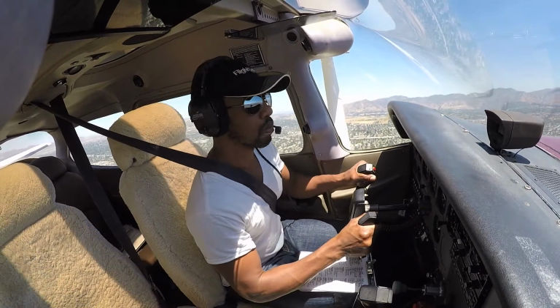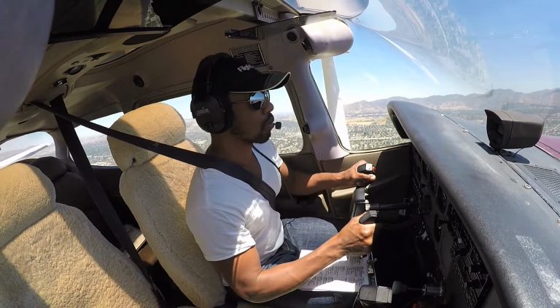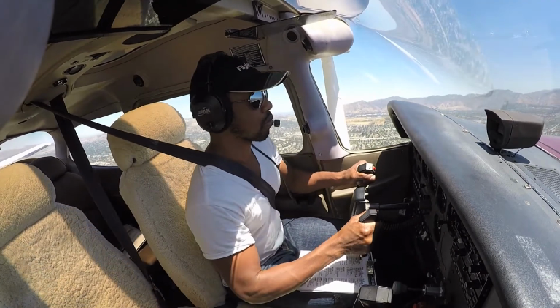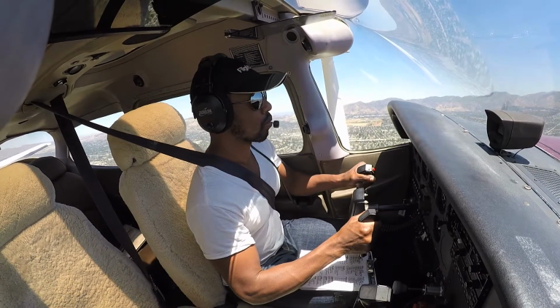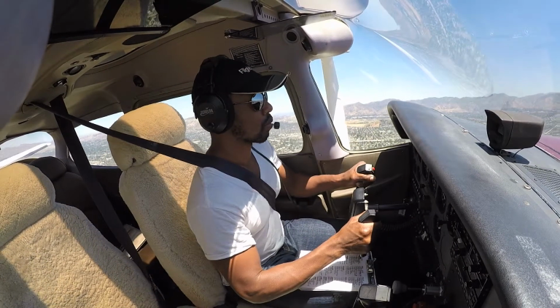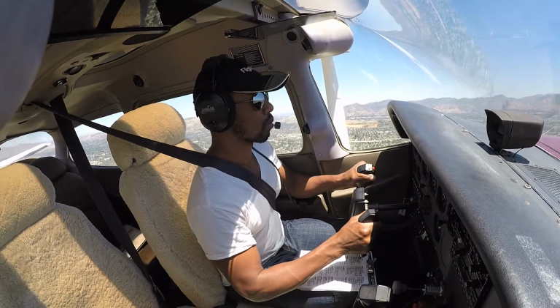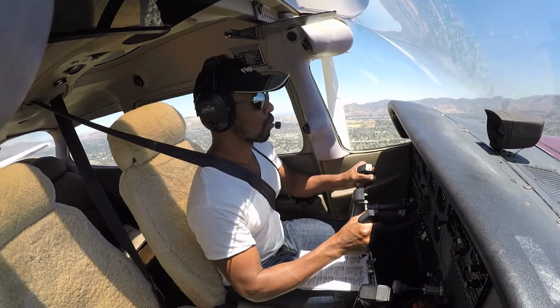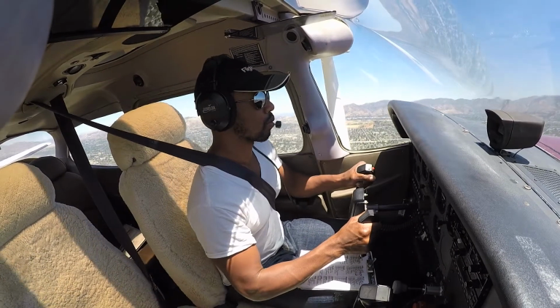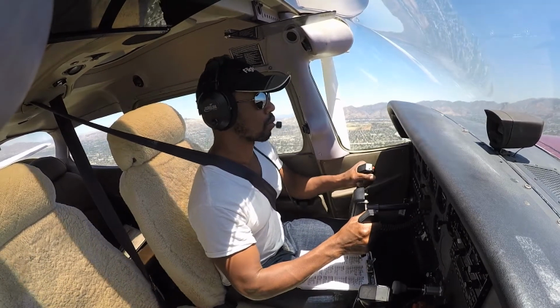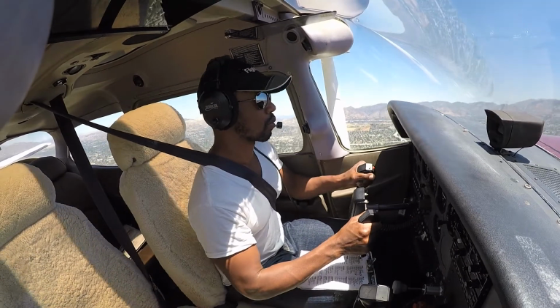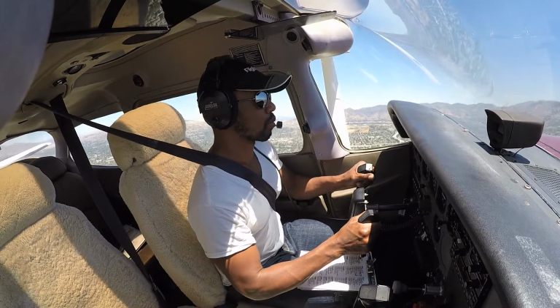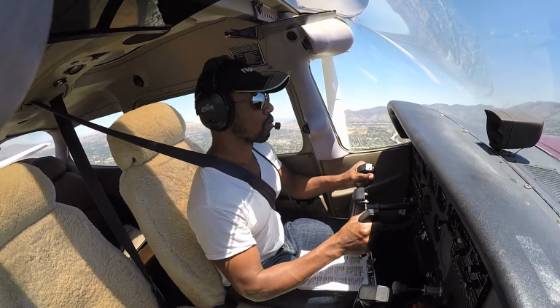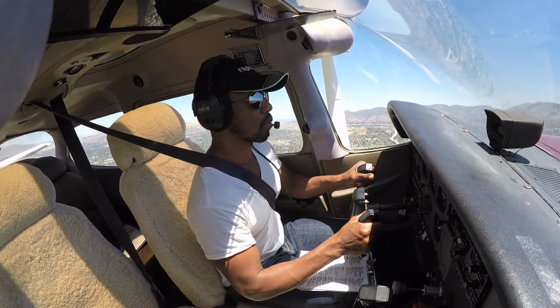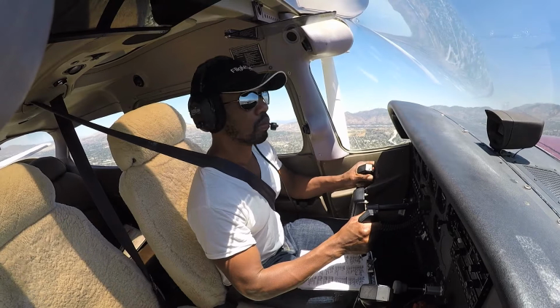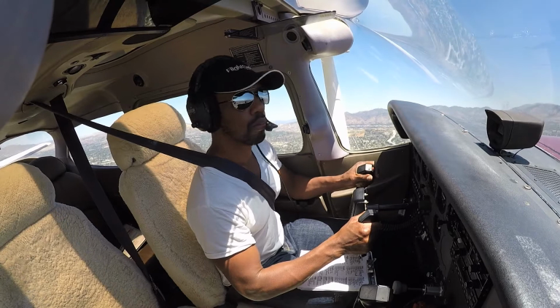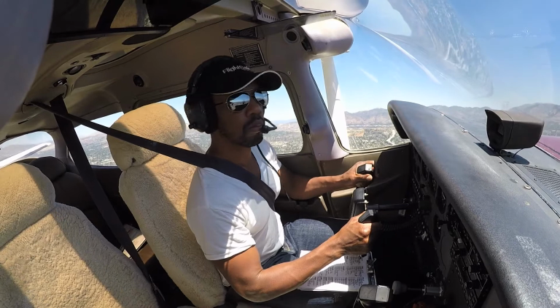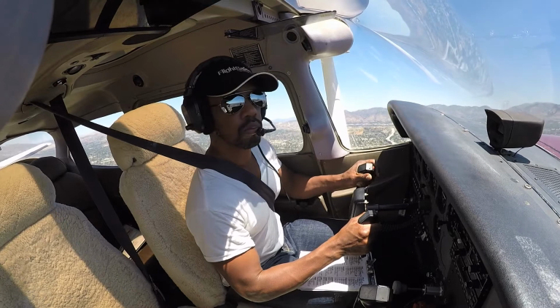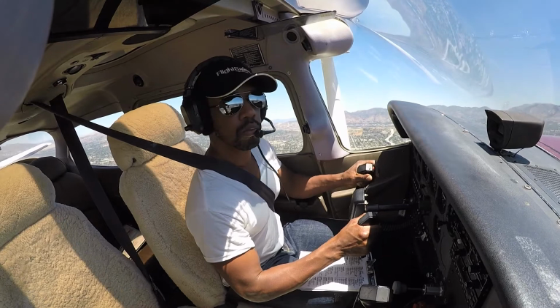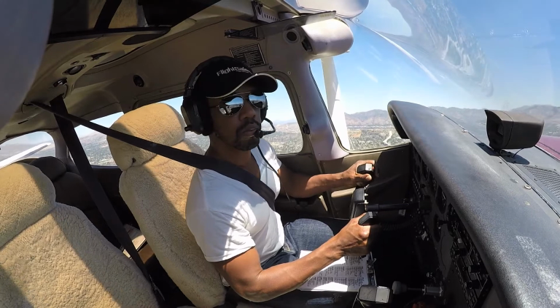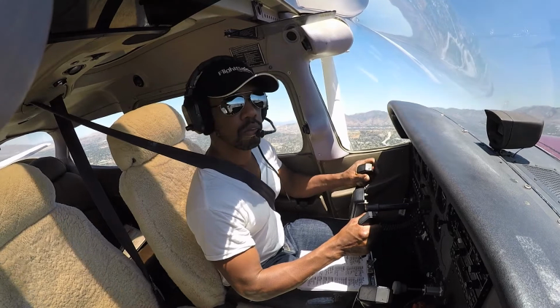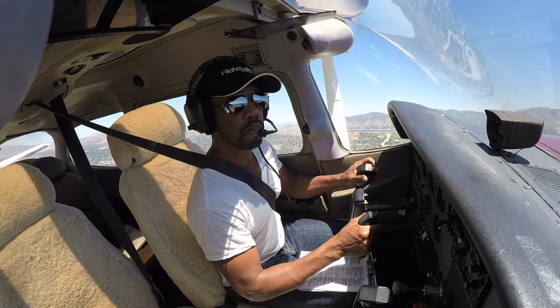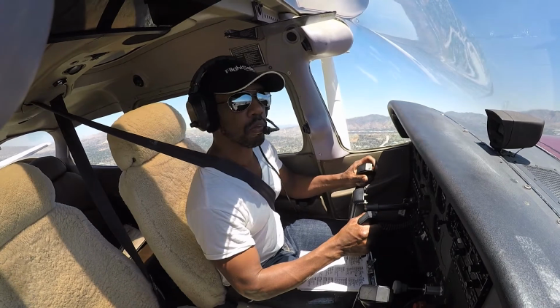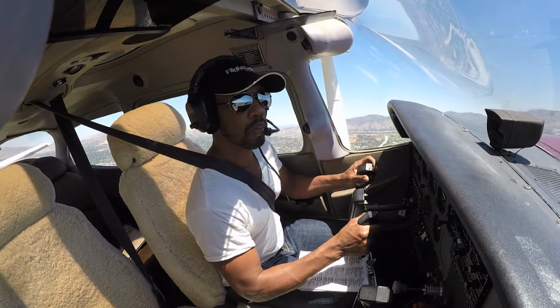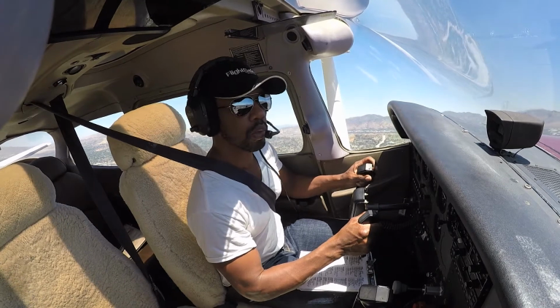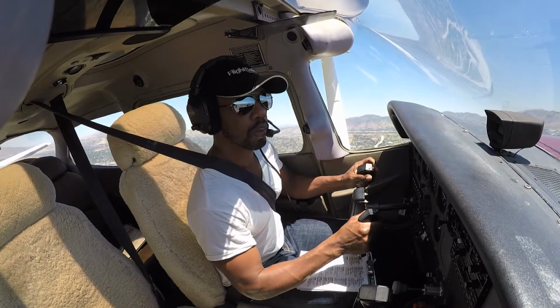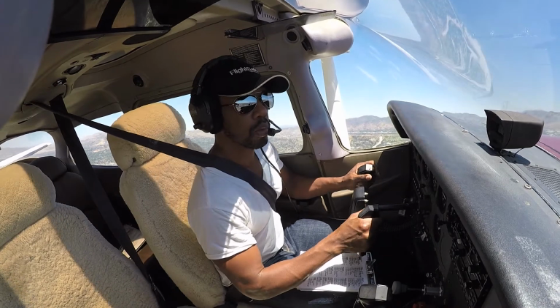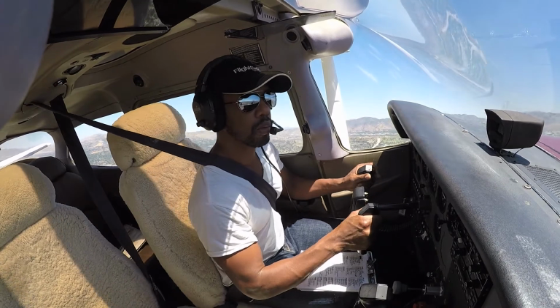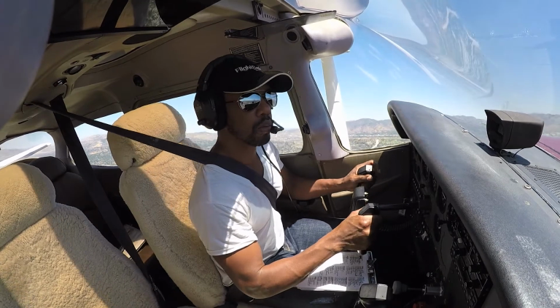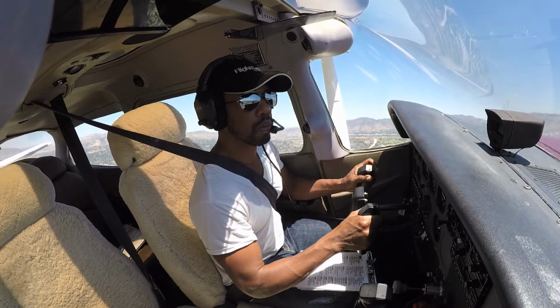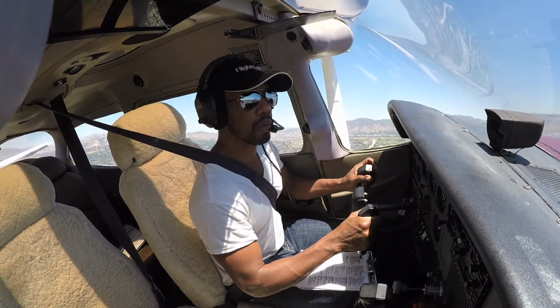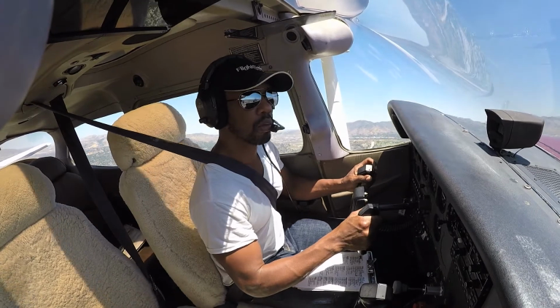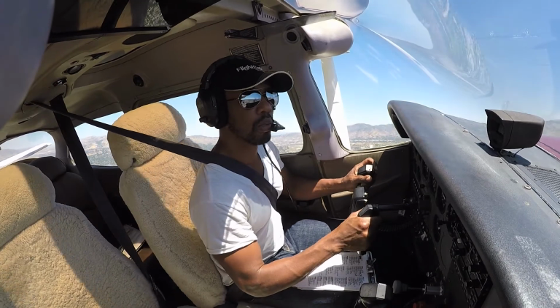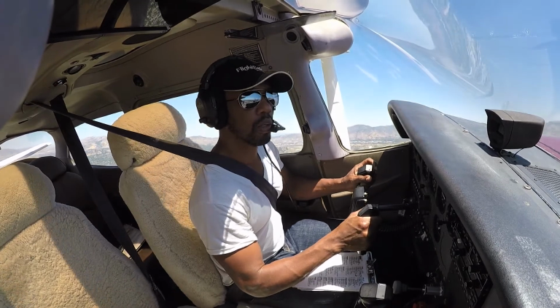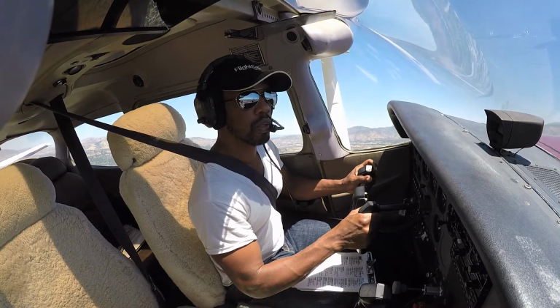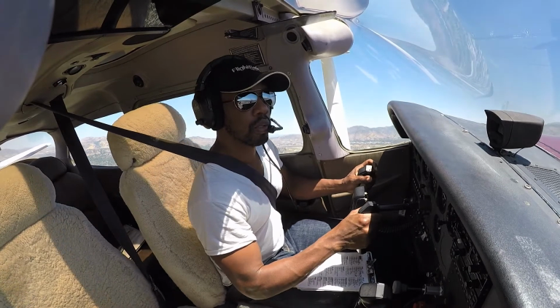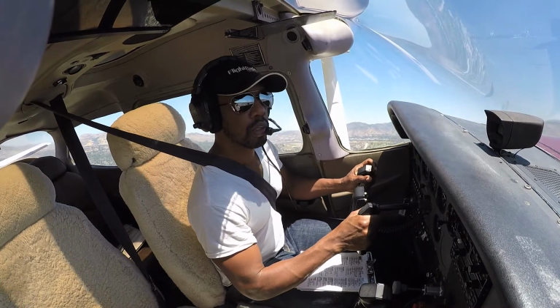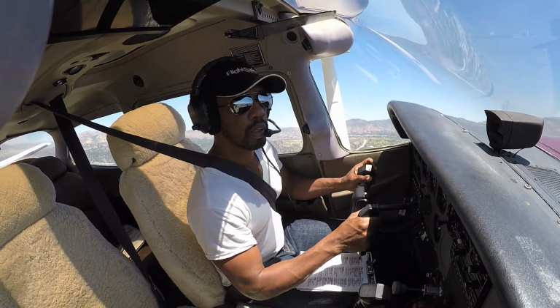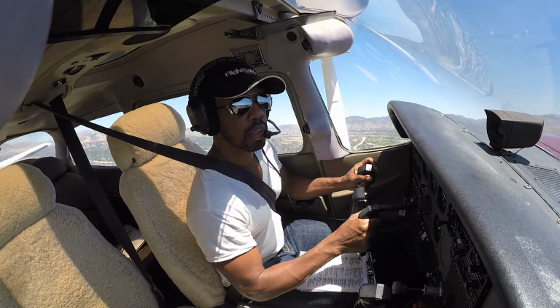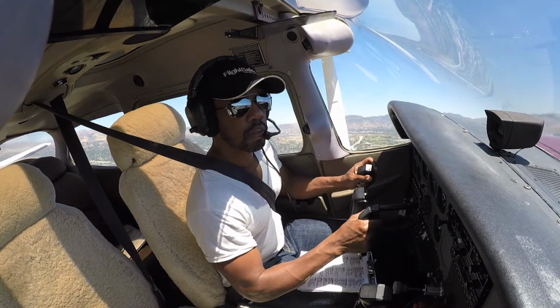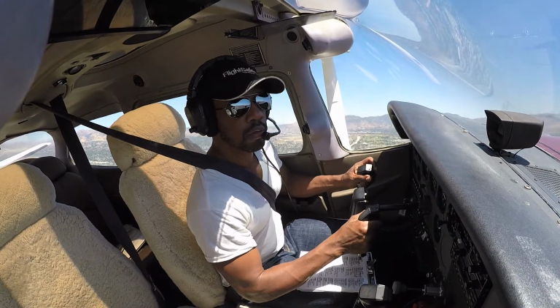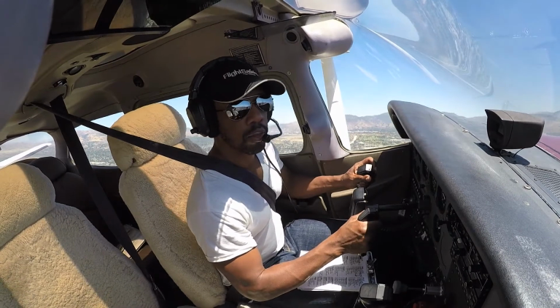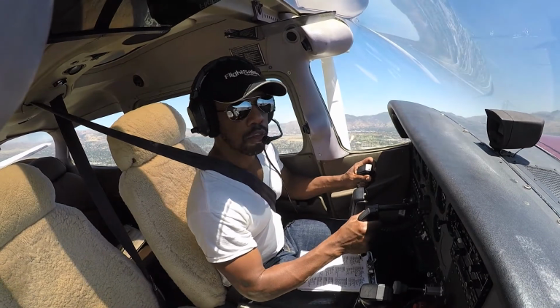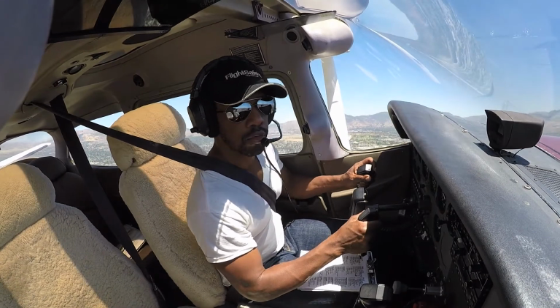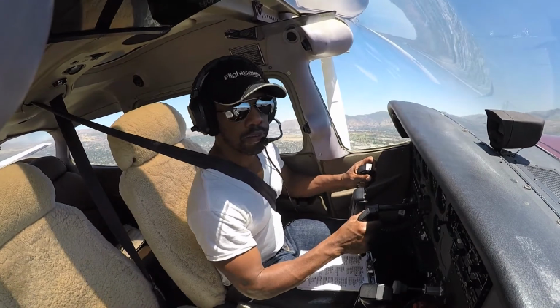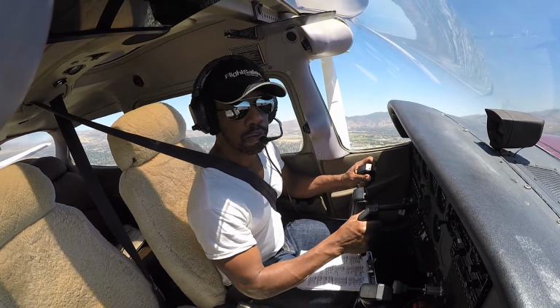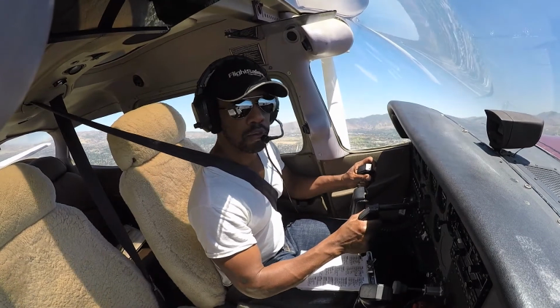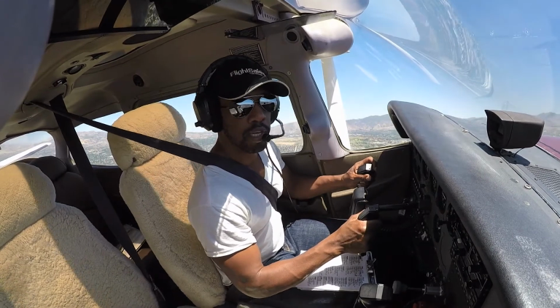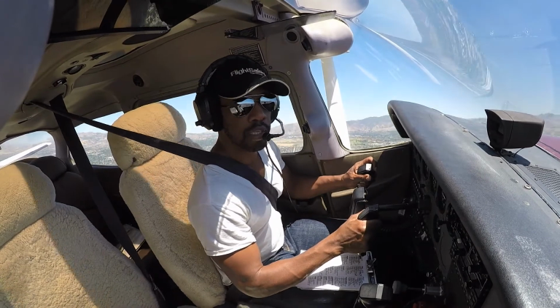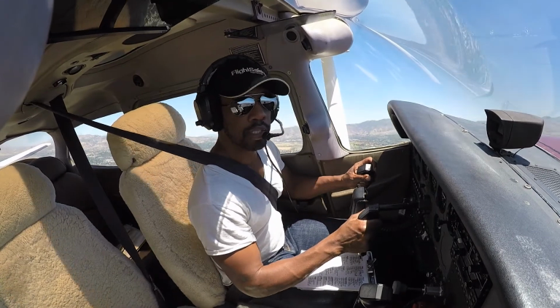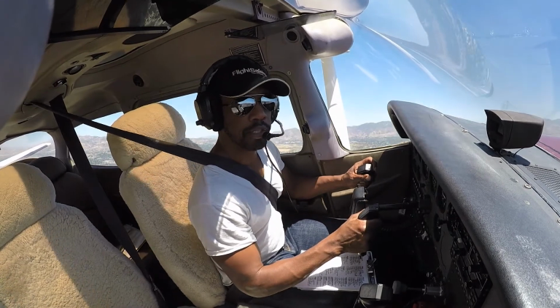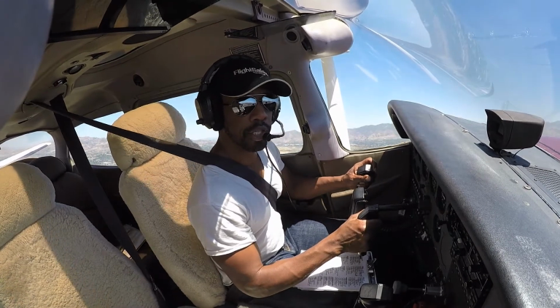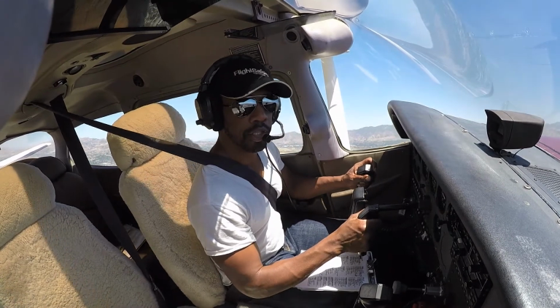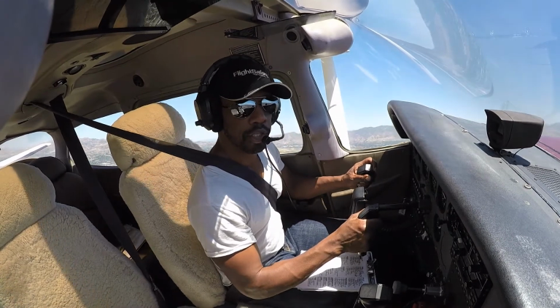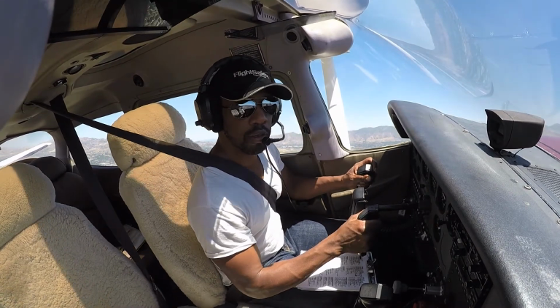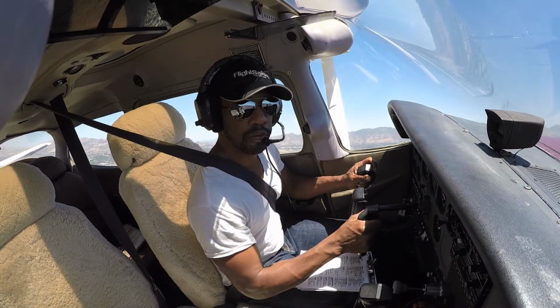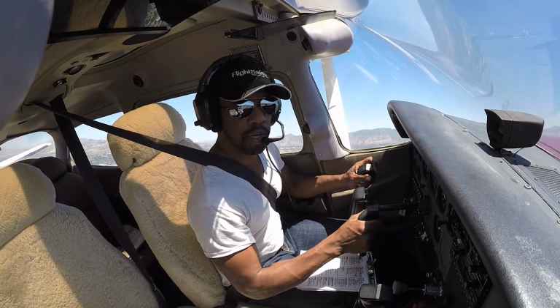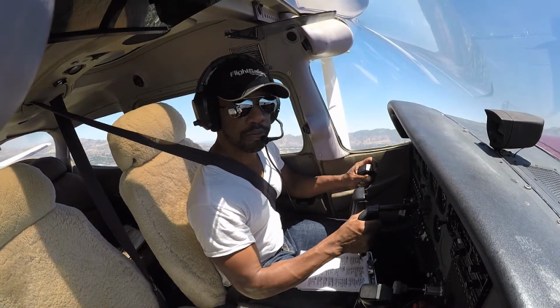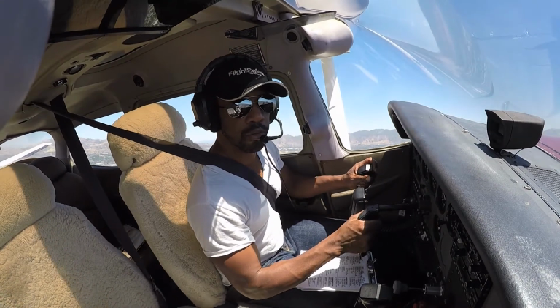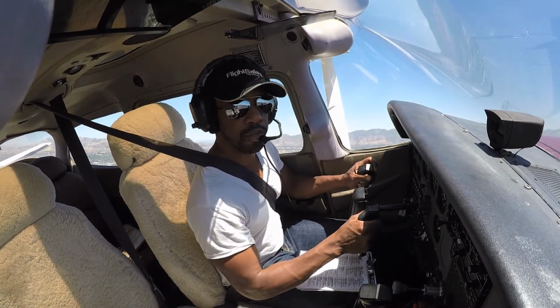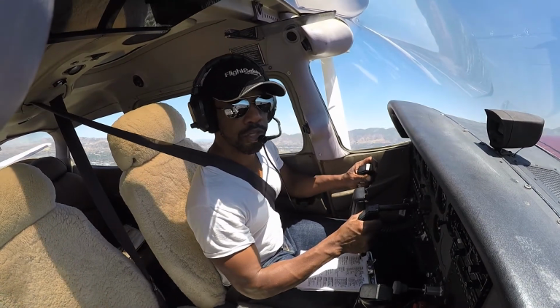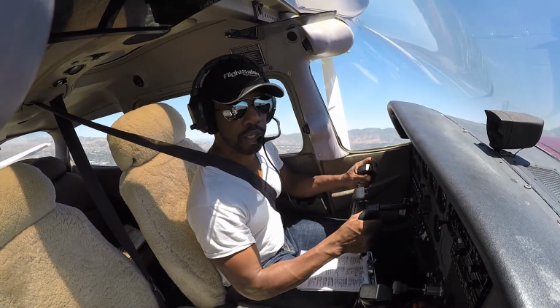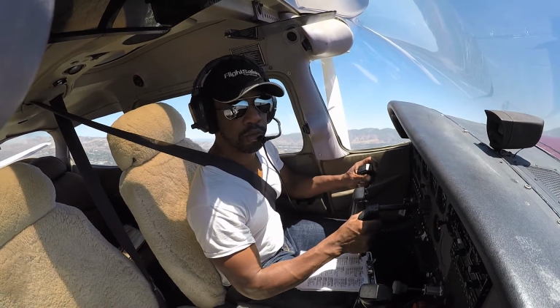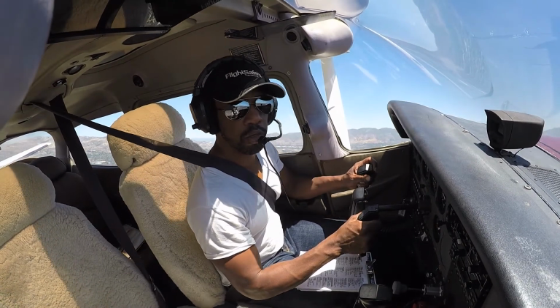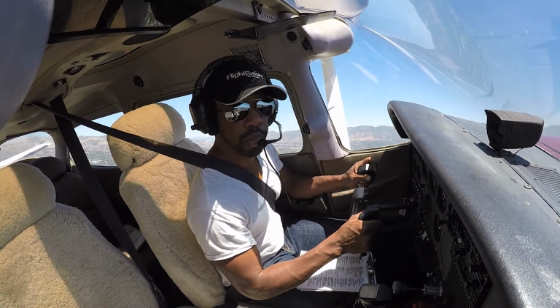Cessna 3F Romeo, runway 34 right, cleared touch-and-go 34 right, cleared touch-and-go, 523 Echo Romeo.